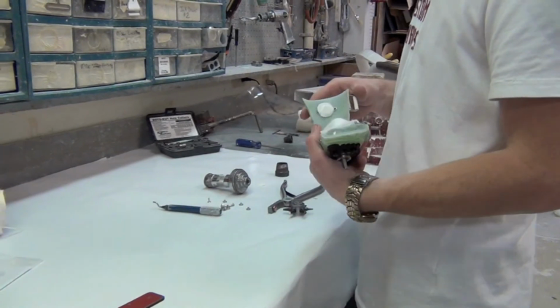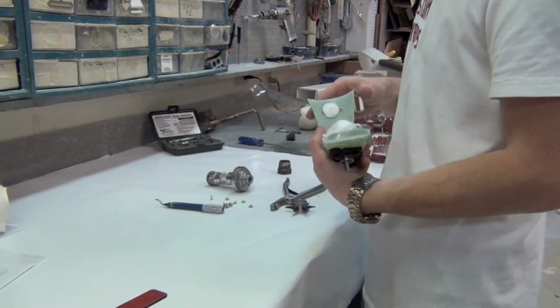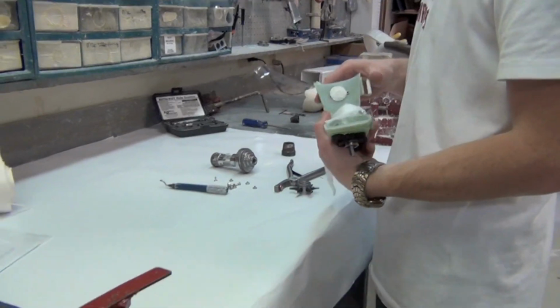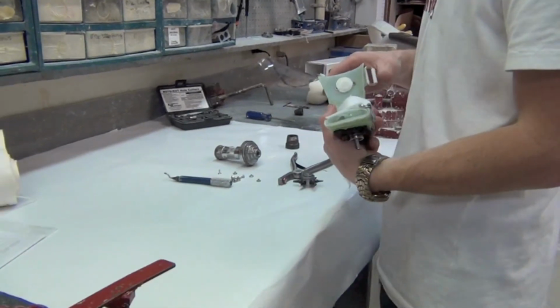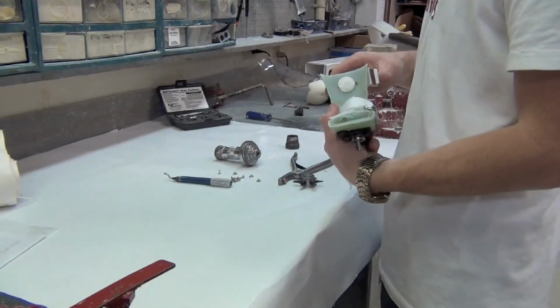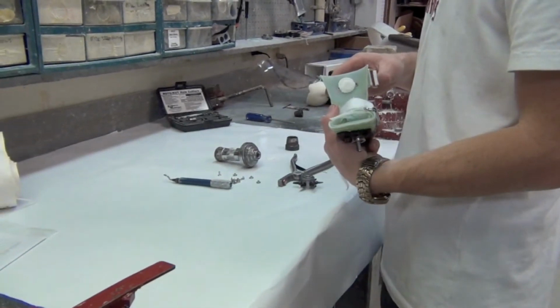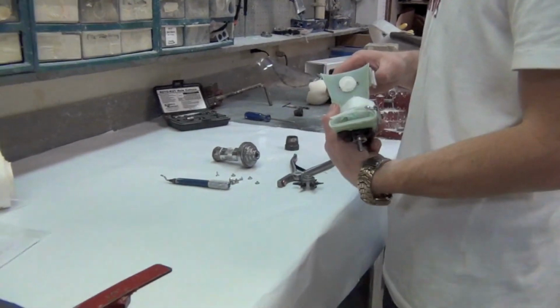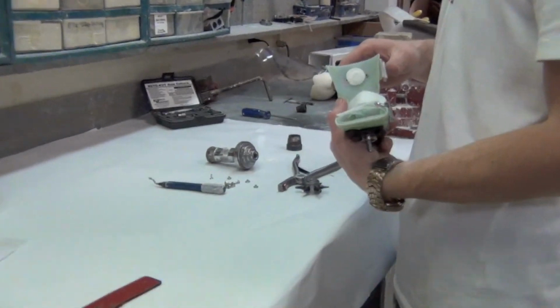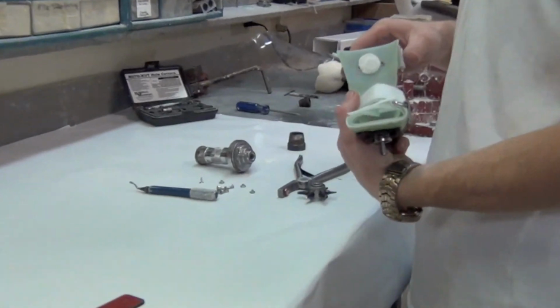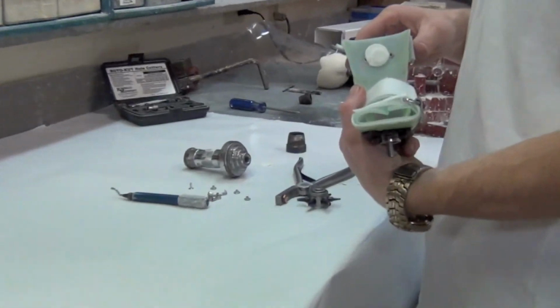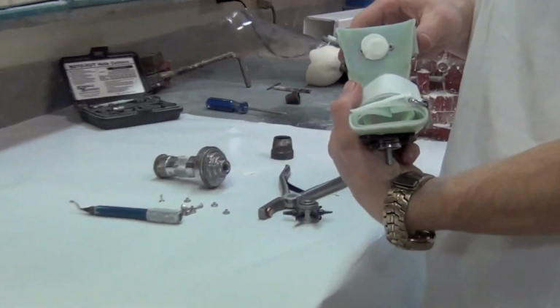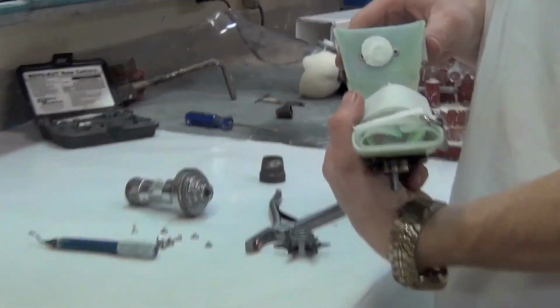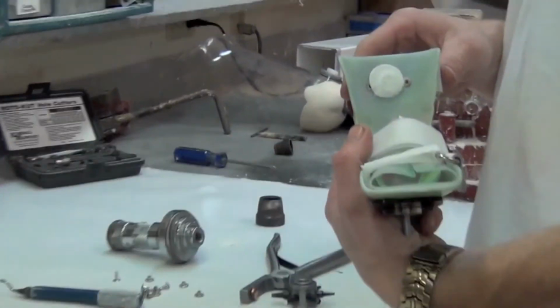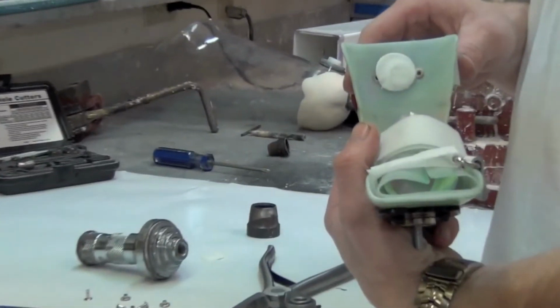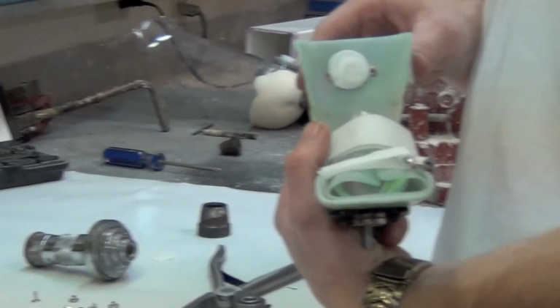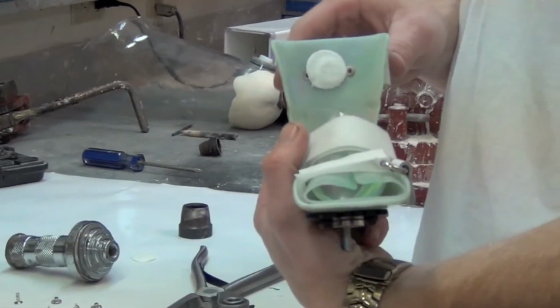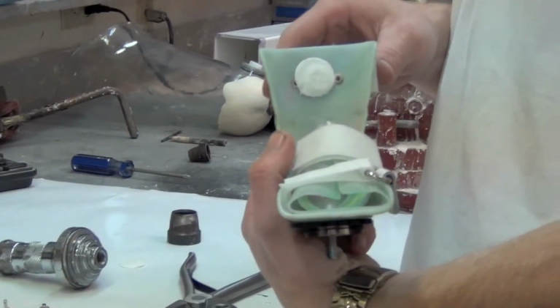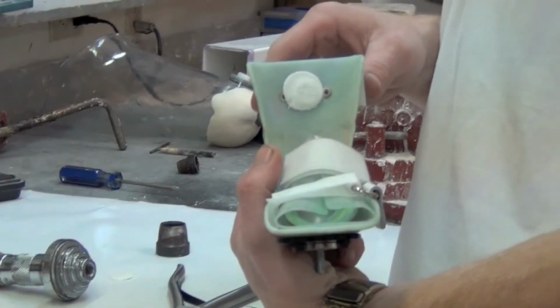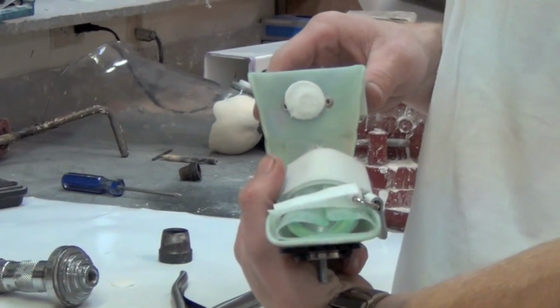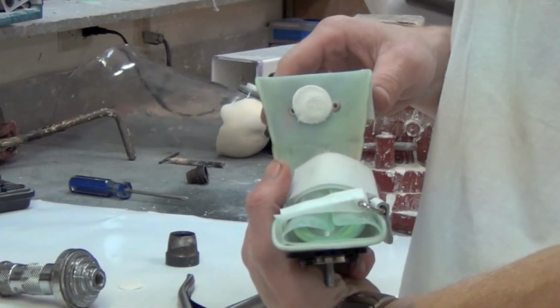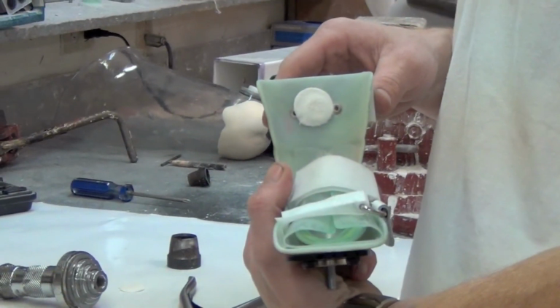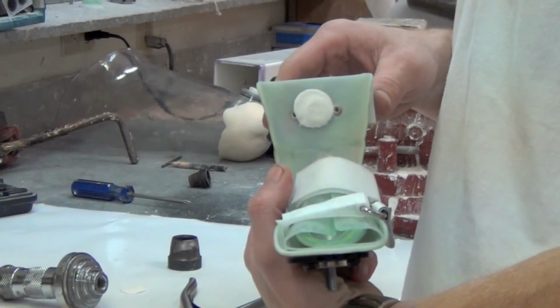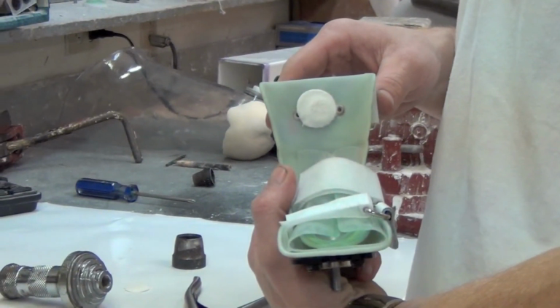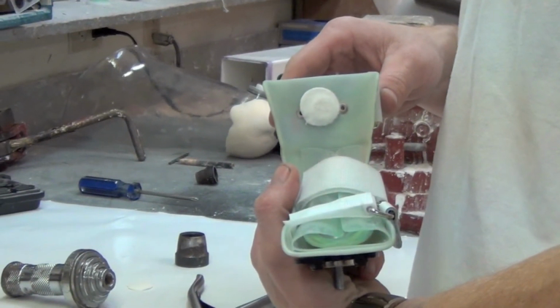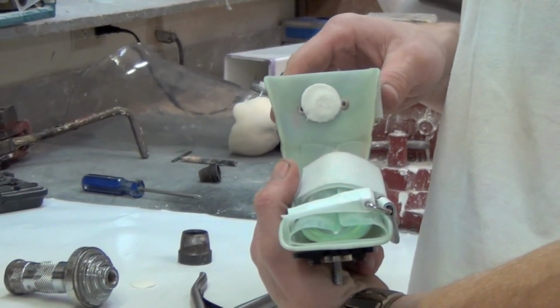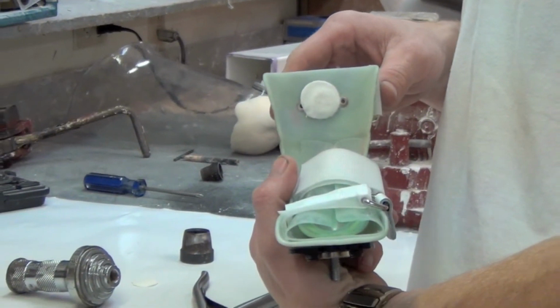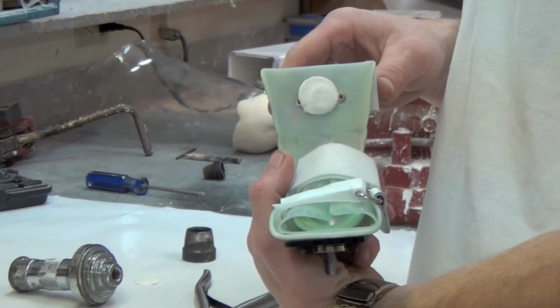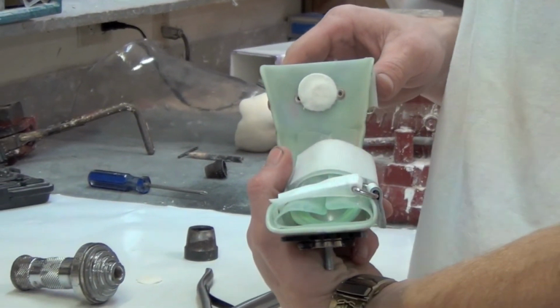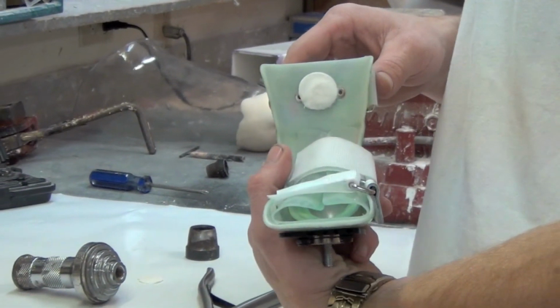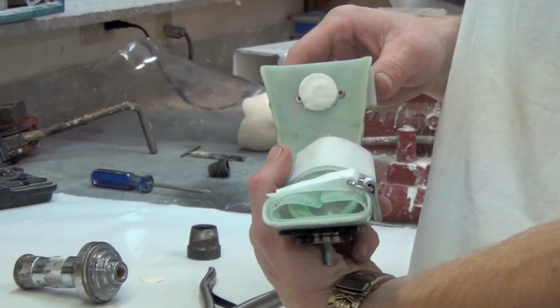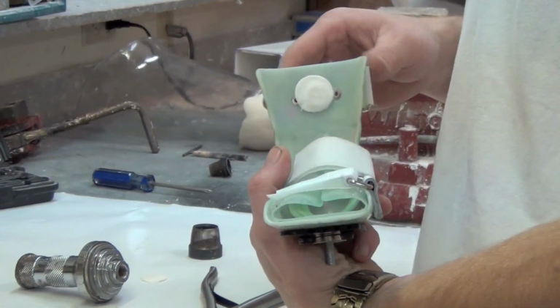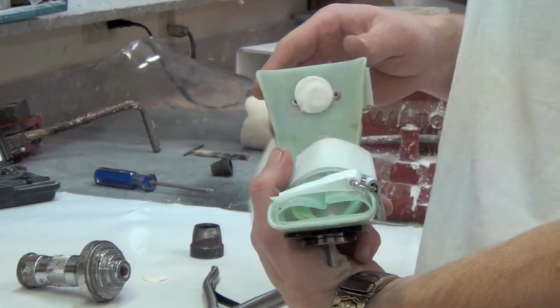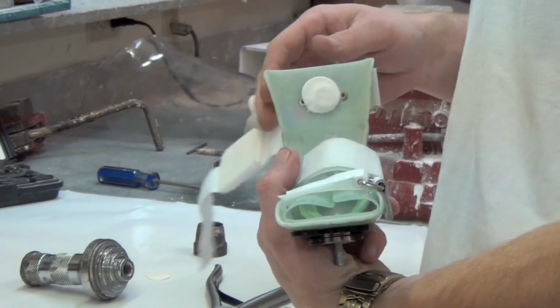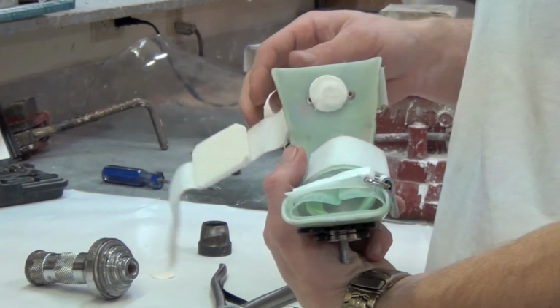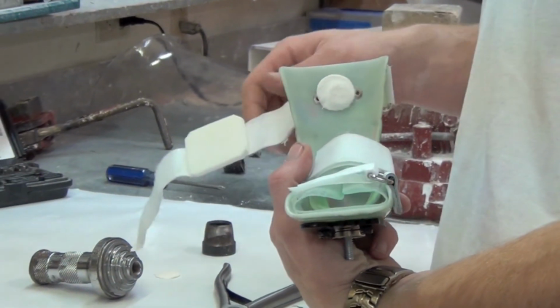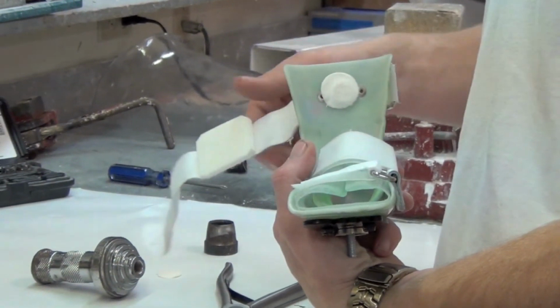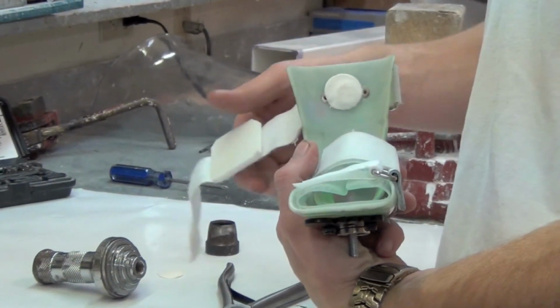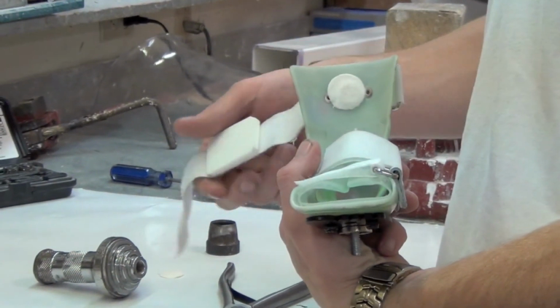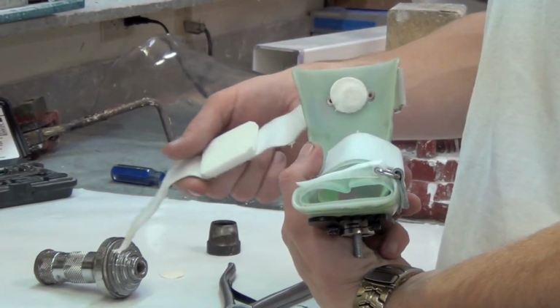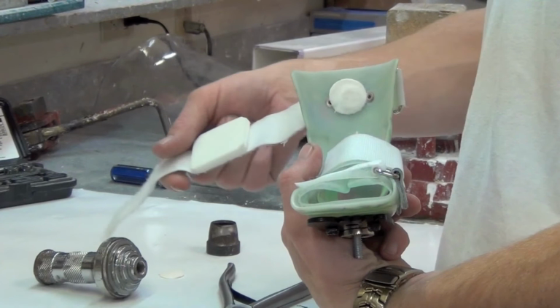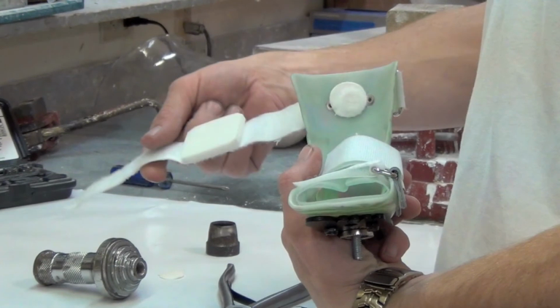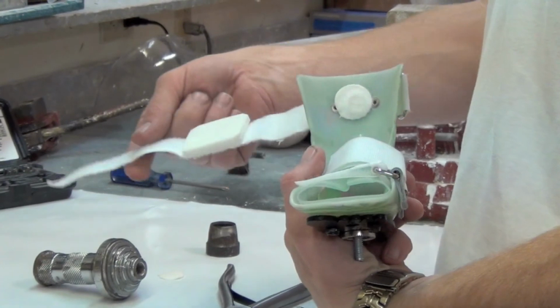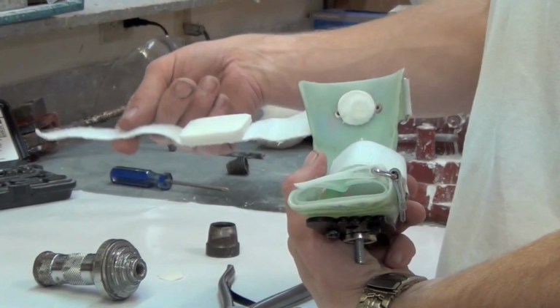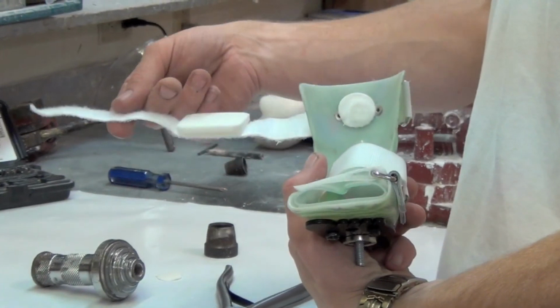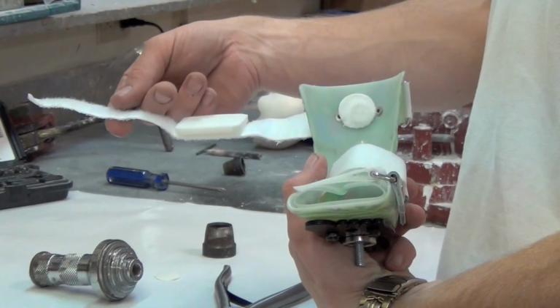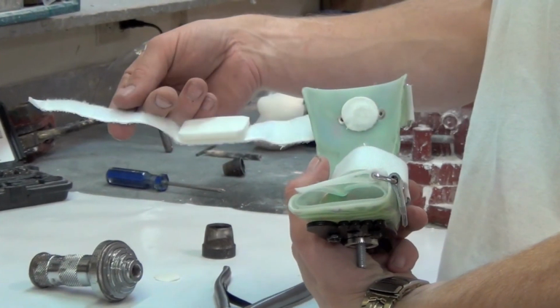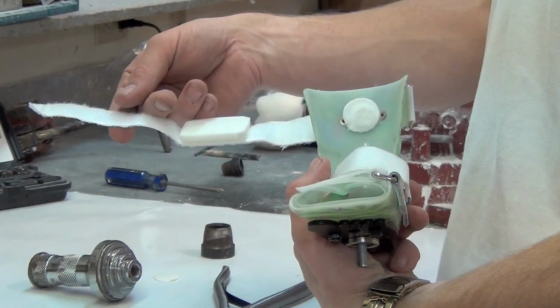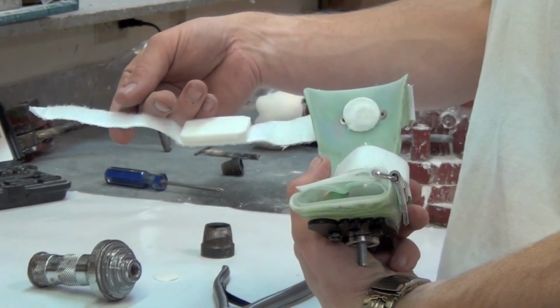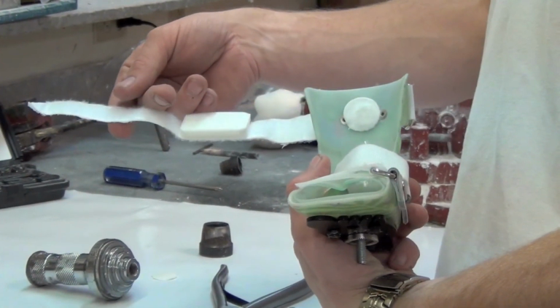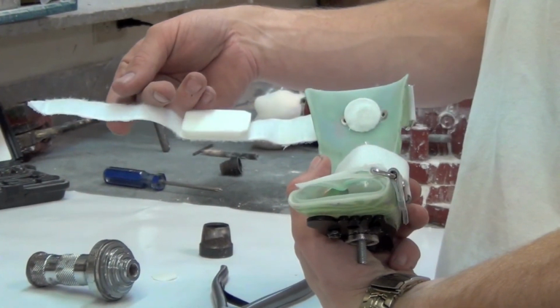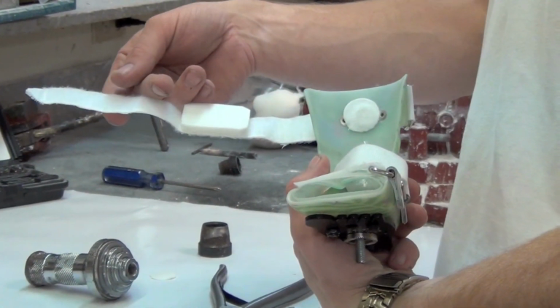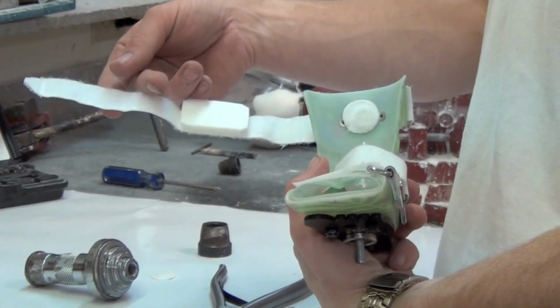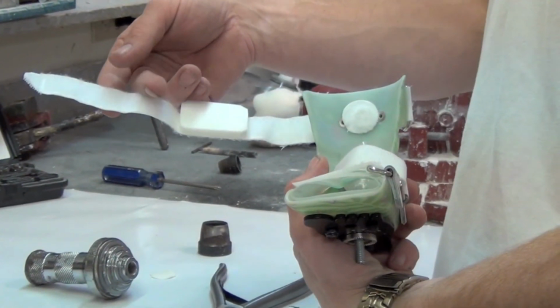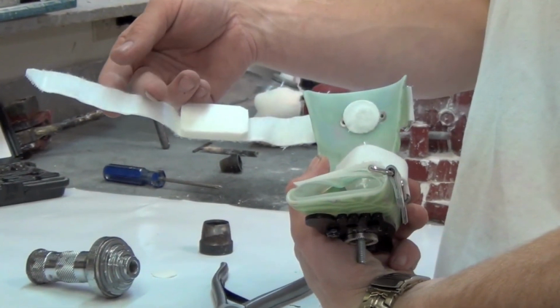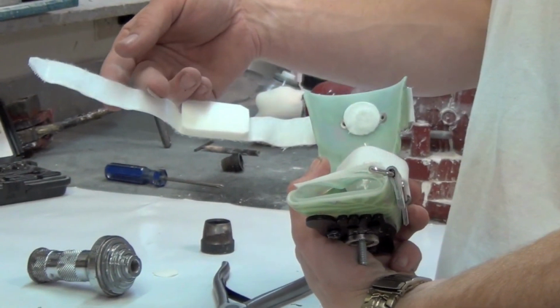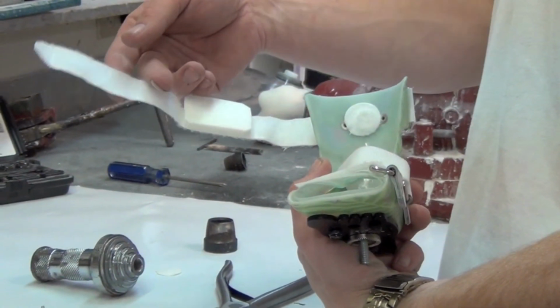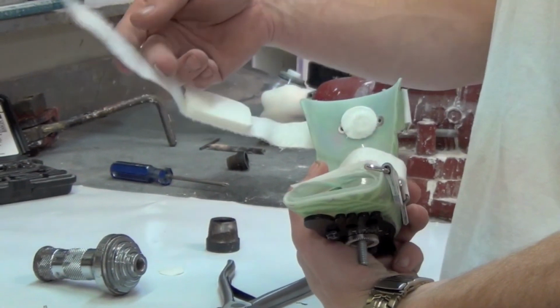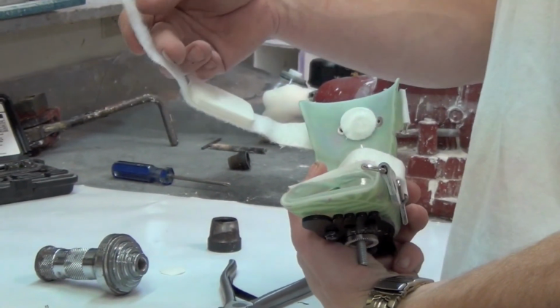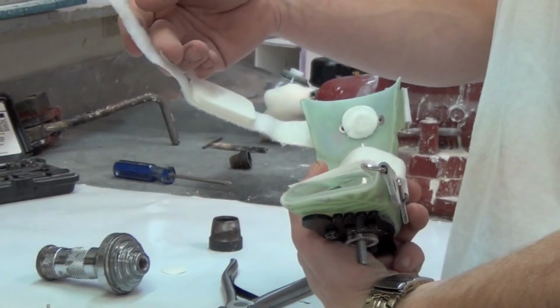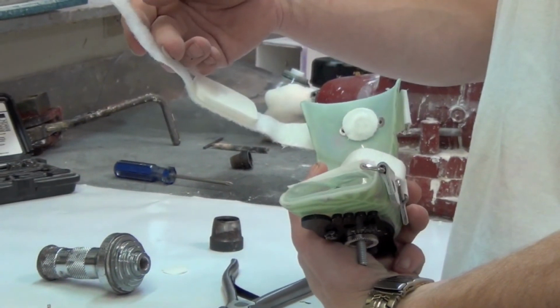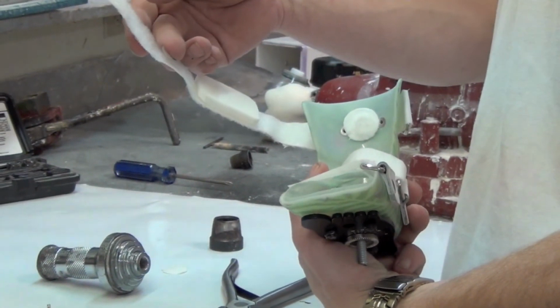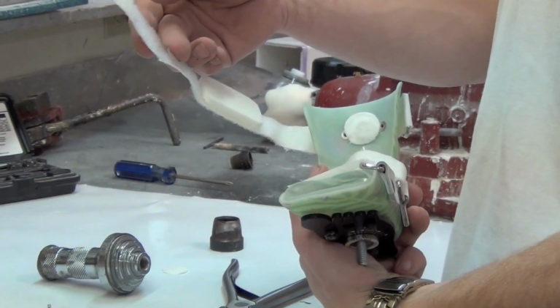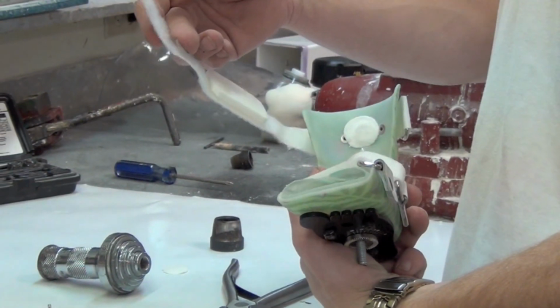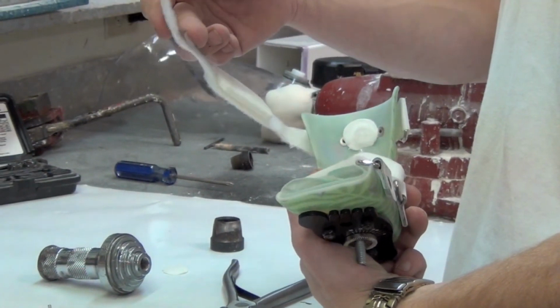Let me zoom in on that. Looks just like that. And that's how you install an i-button into a Dobbs Clubfoot AFO.